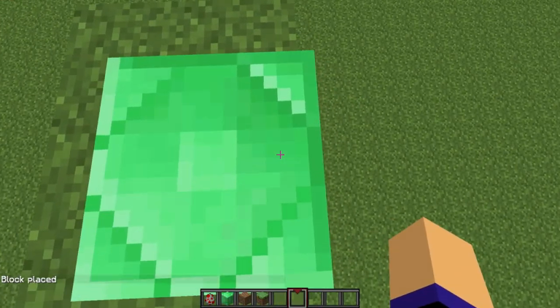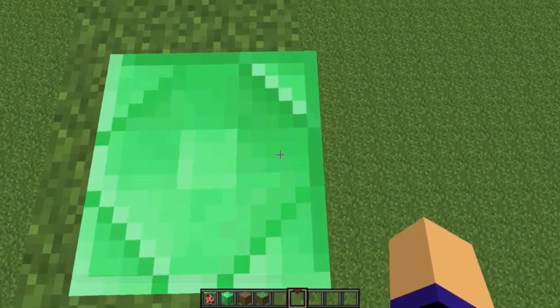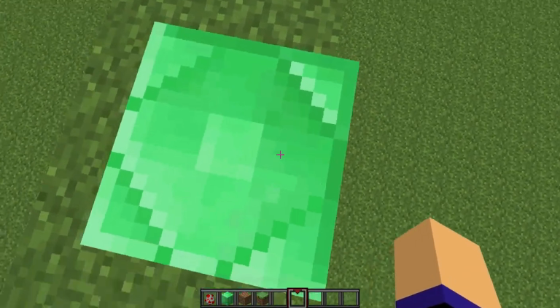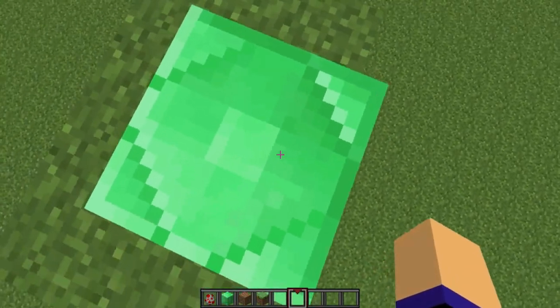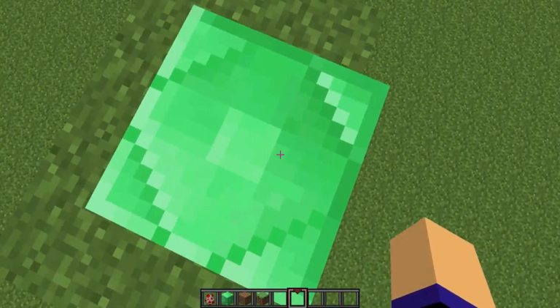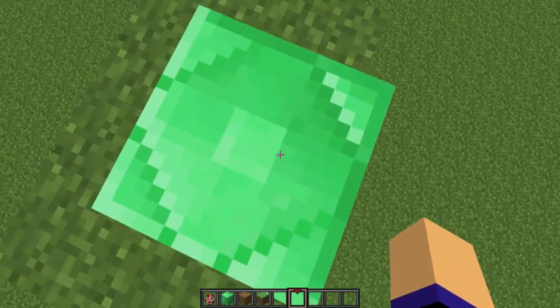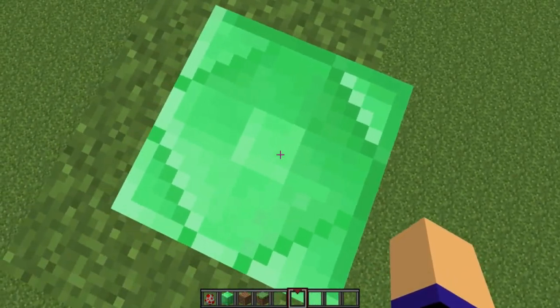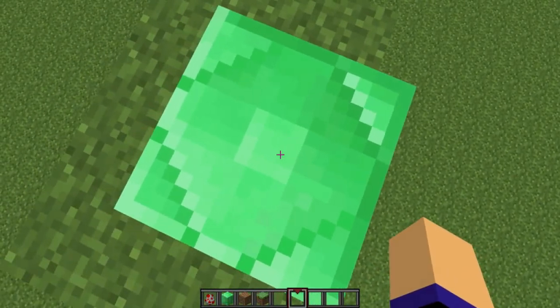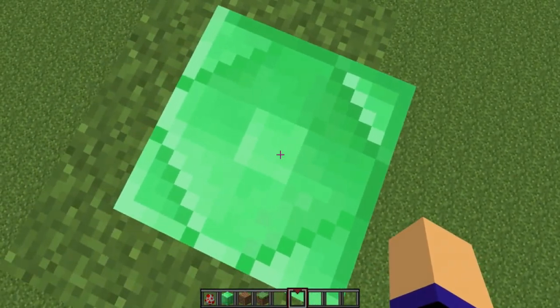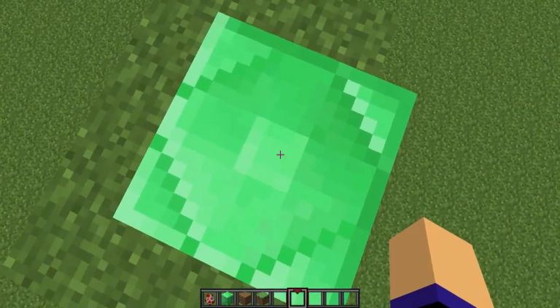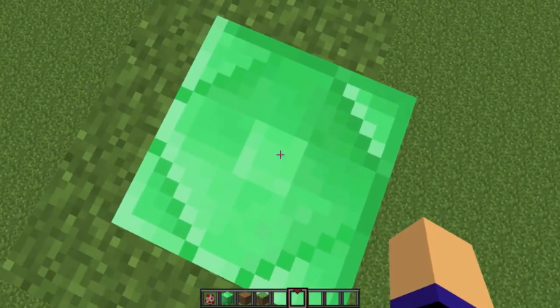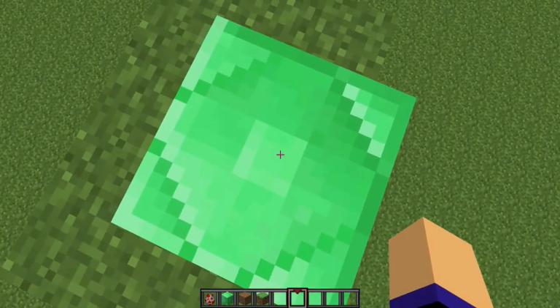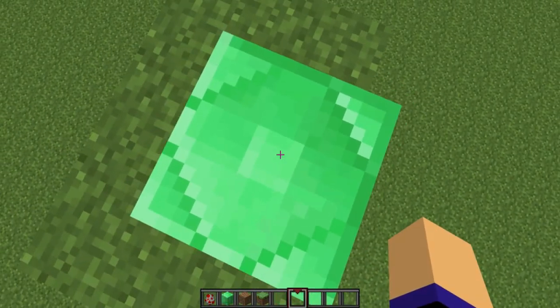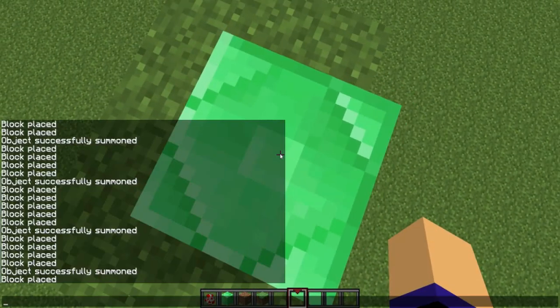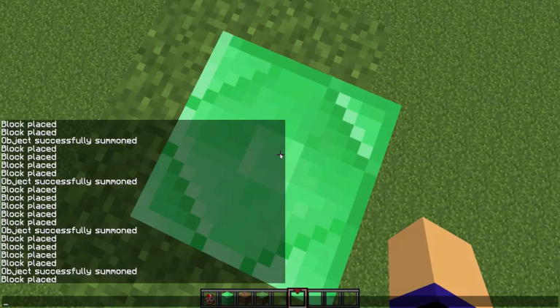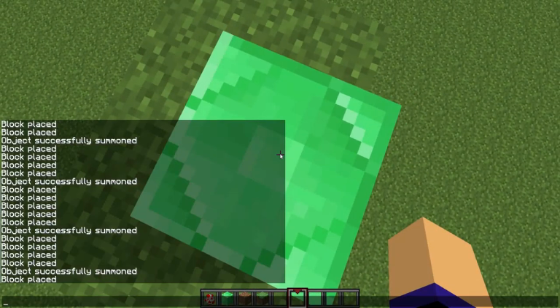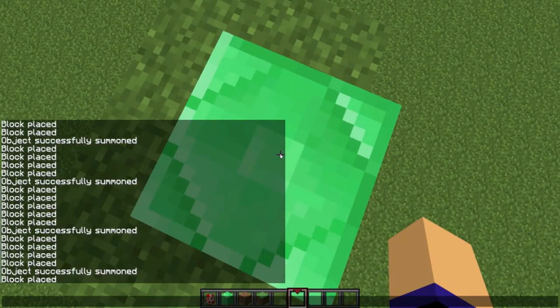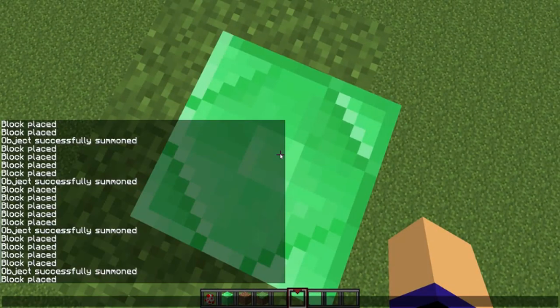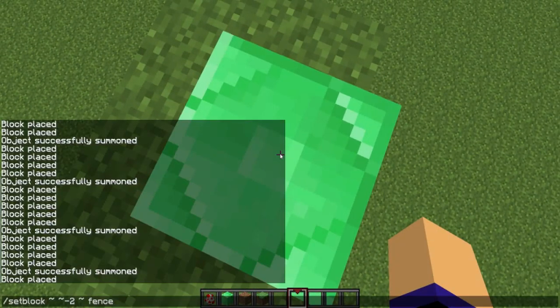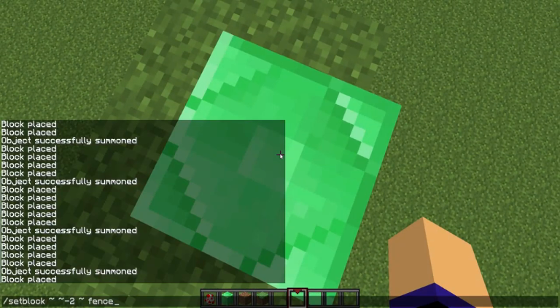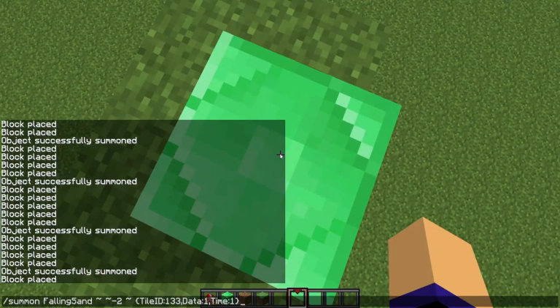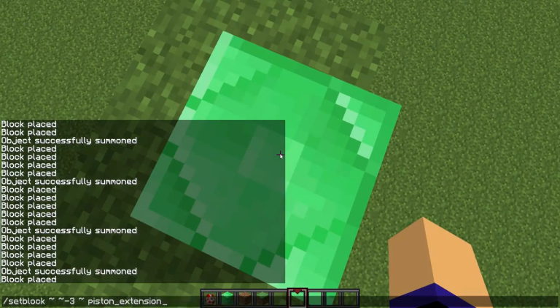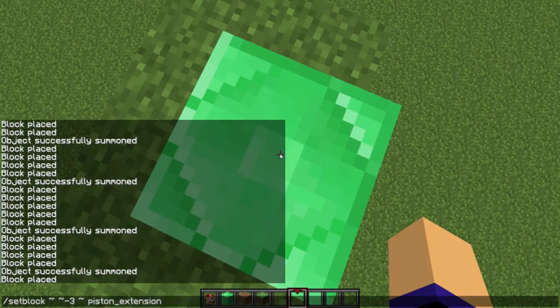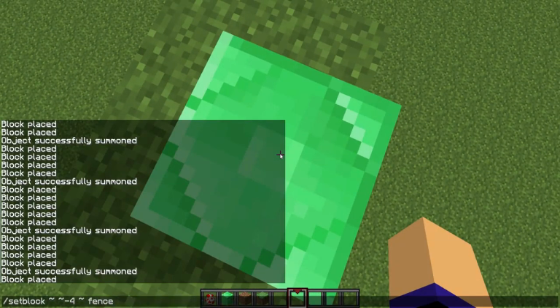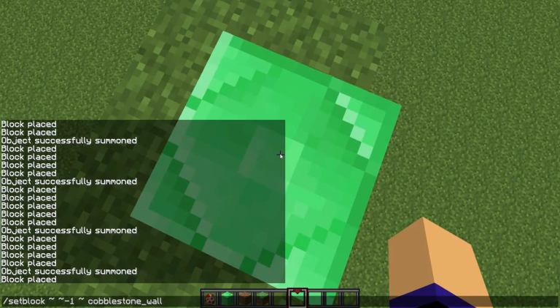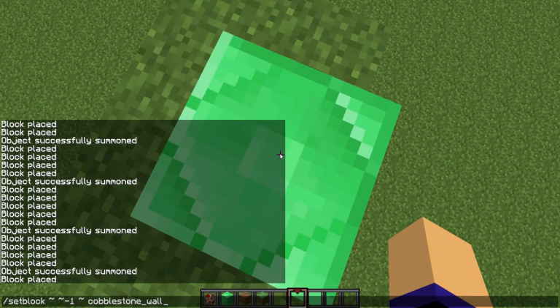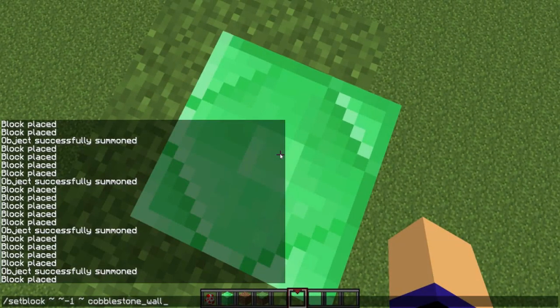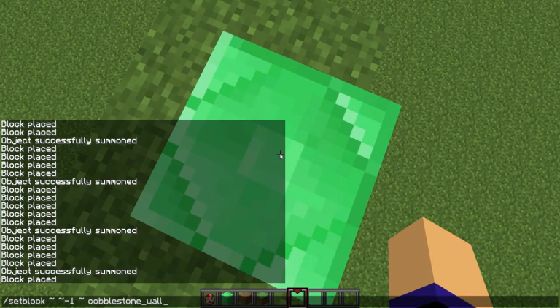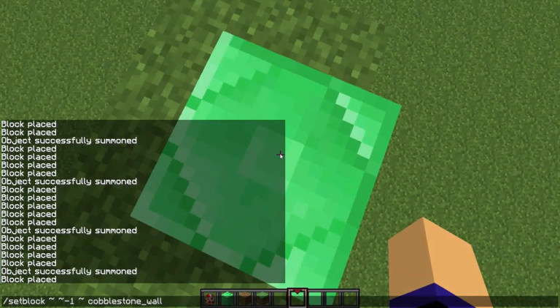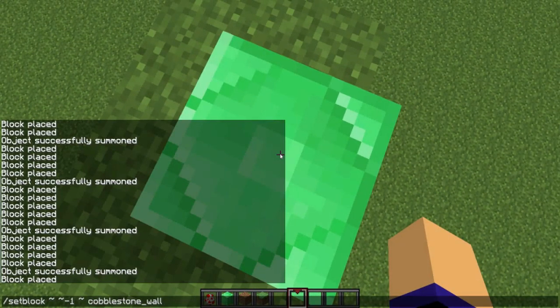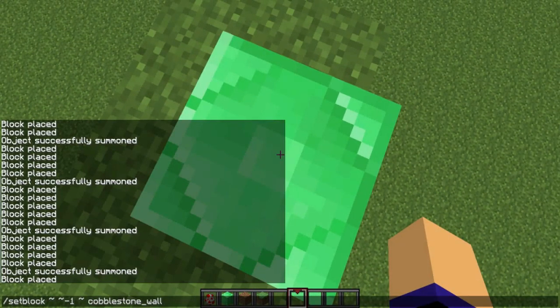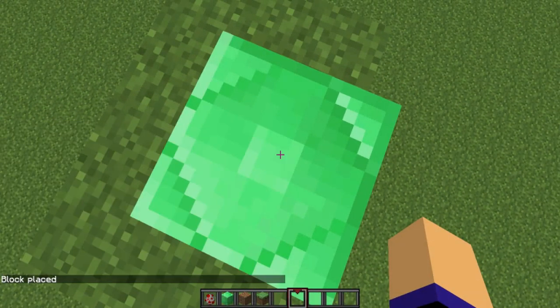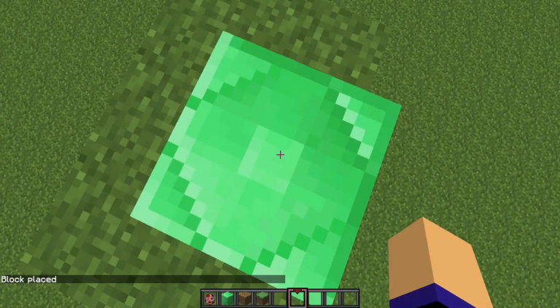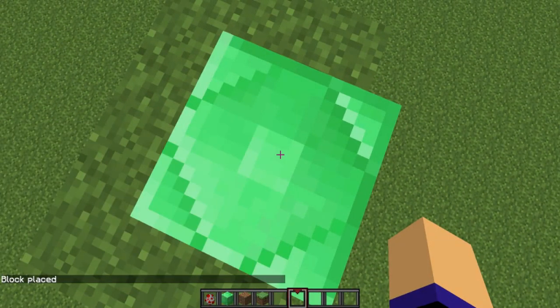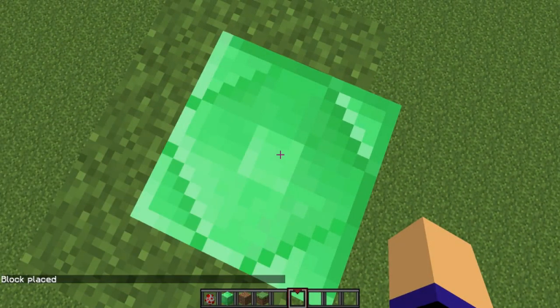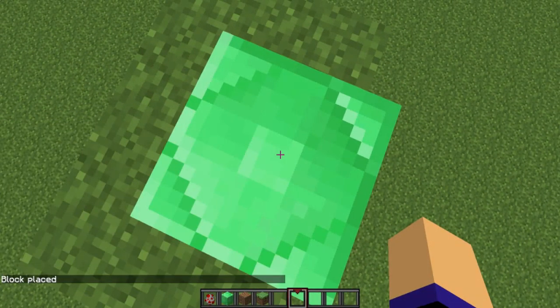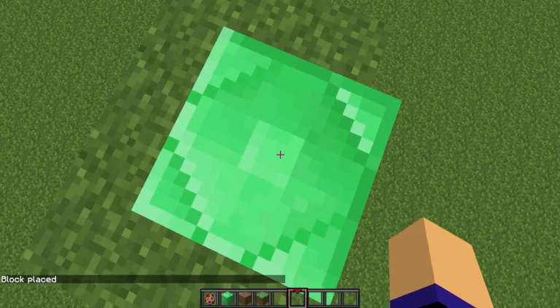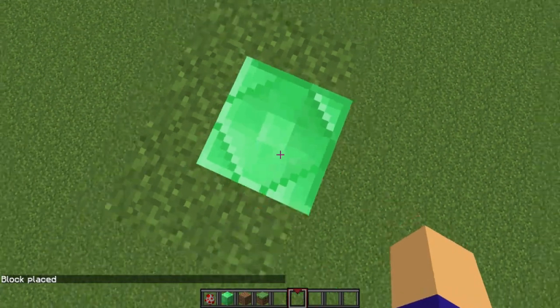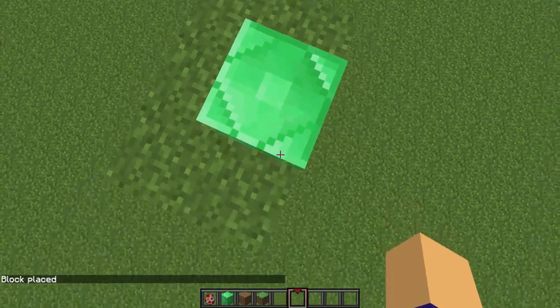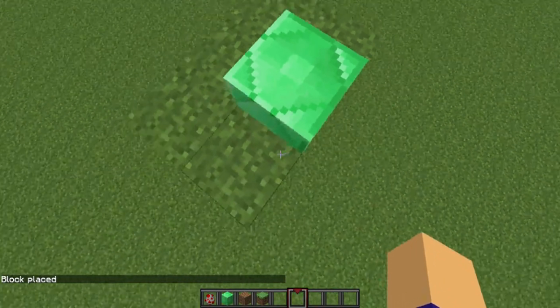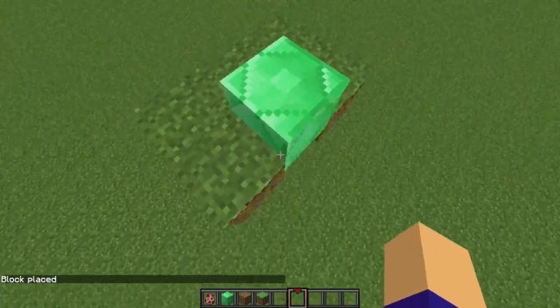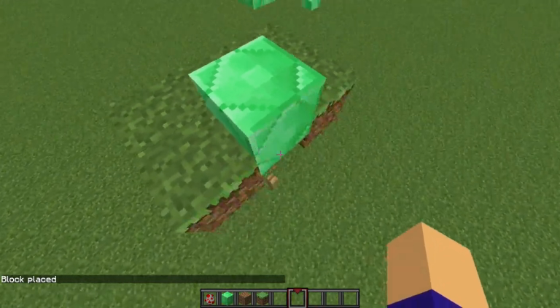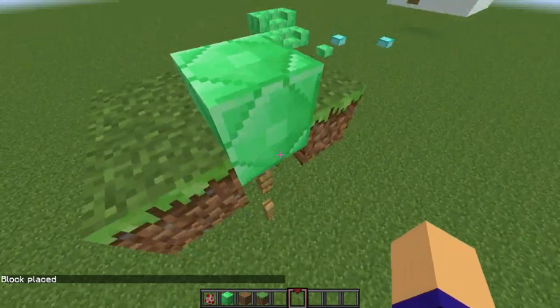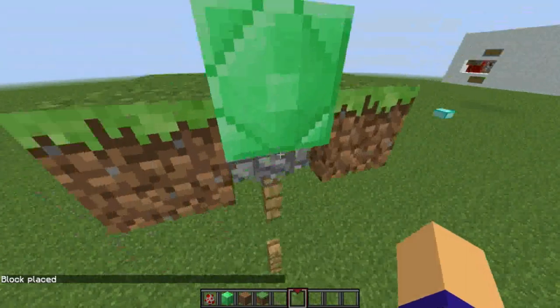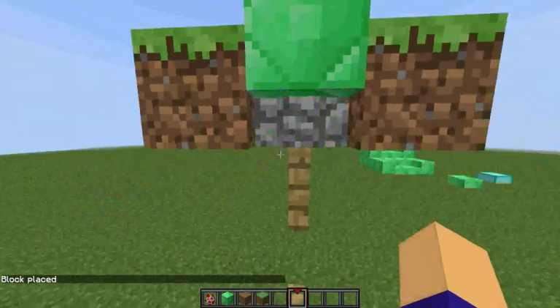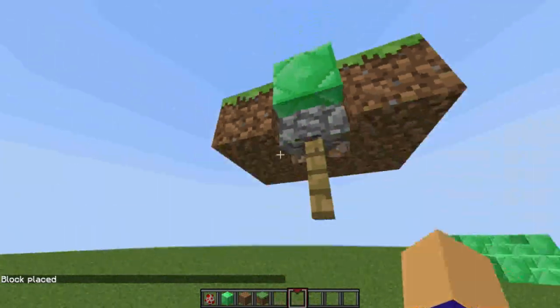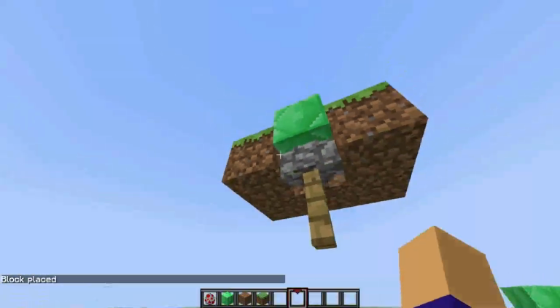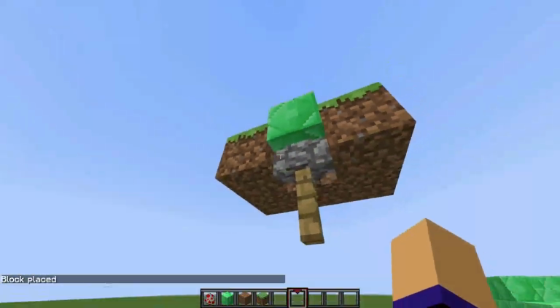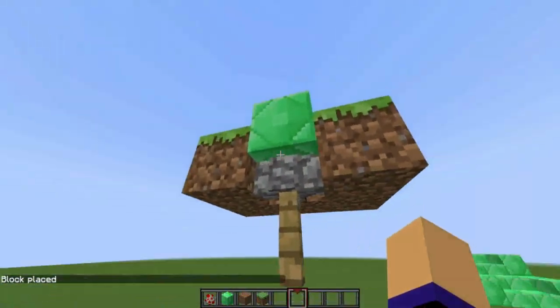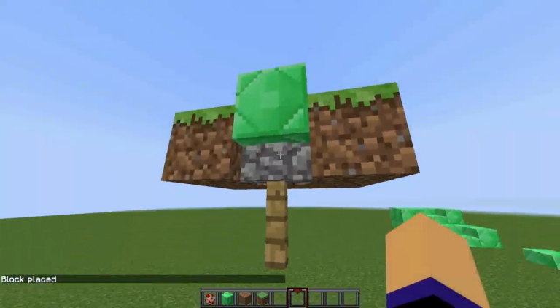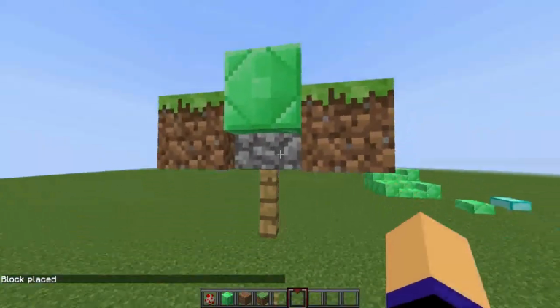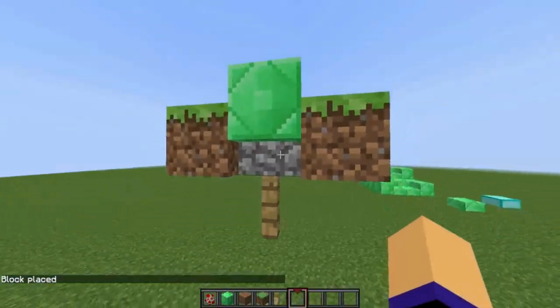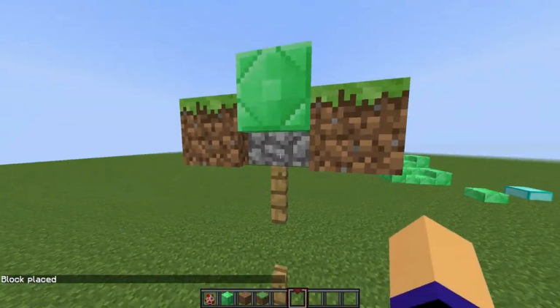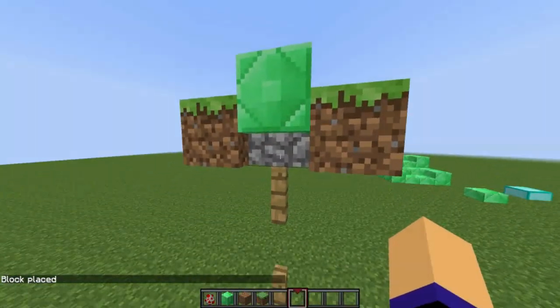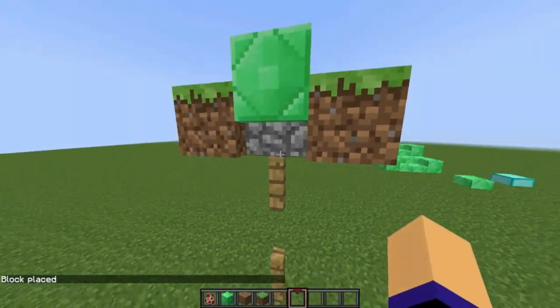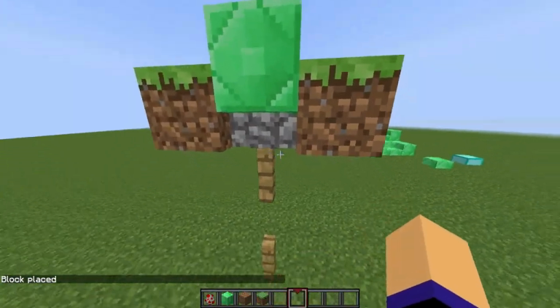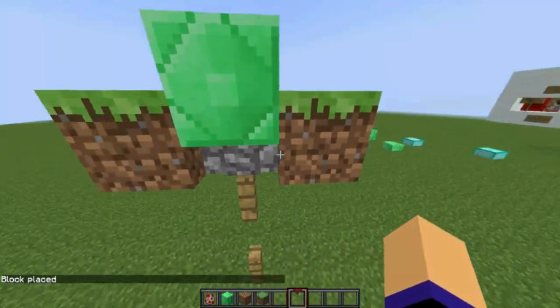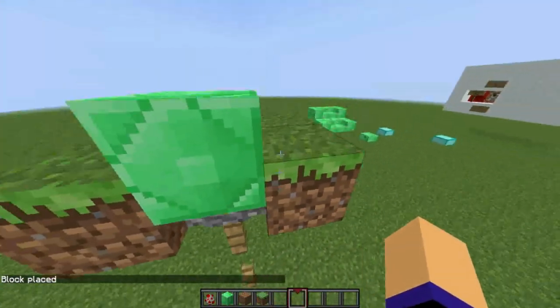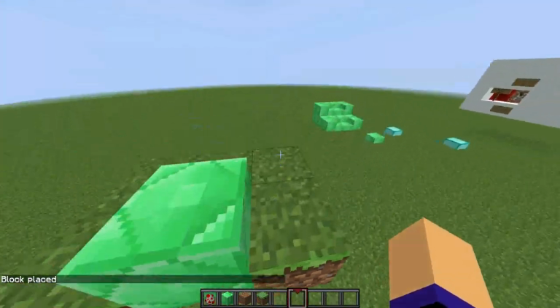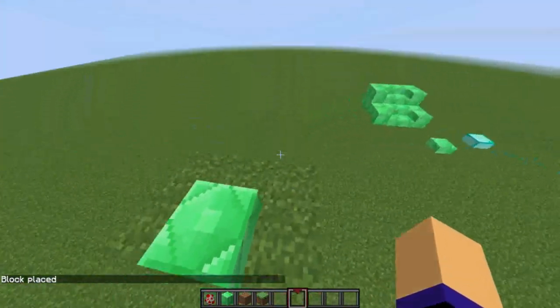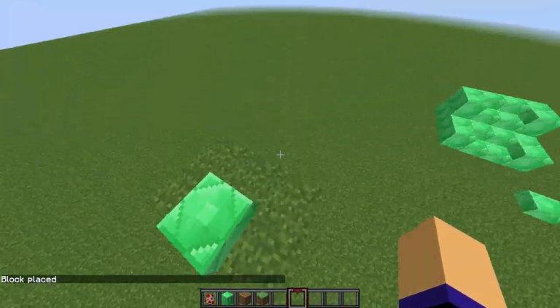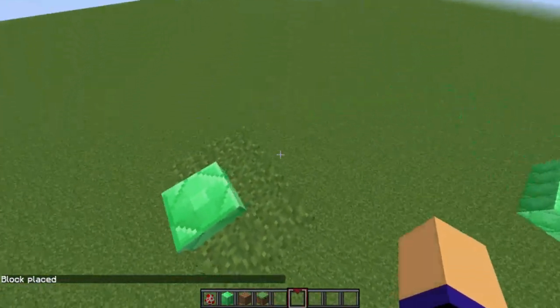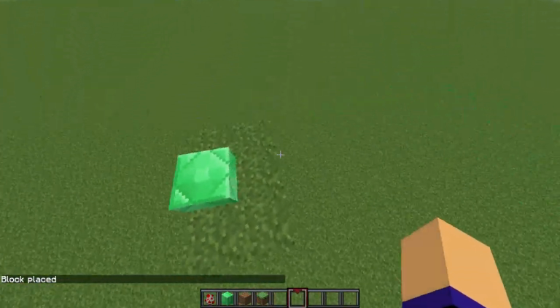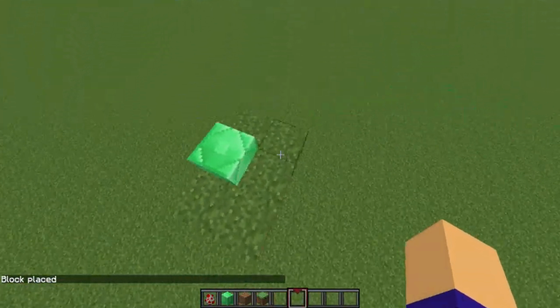The only problem is that we can still walk through it, so the last thing we have to do now is put a cobblestone wall in it.